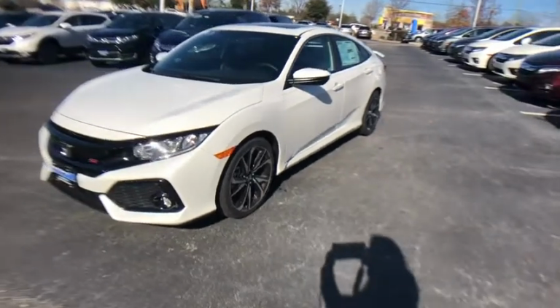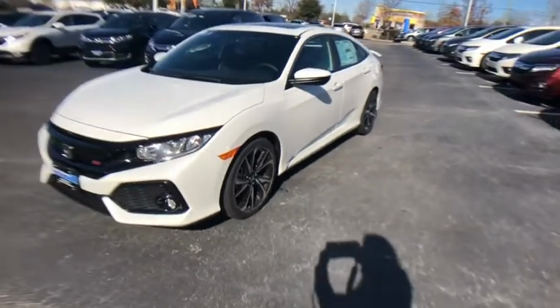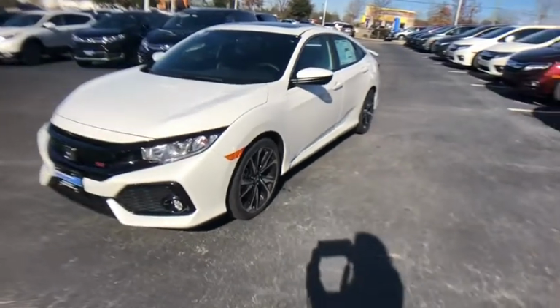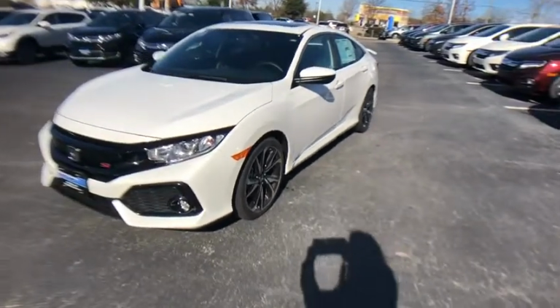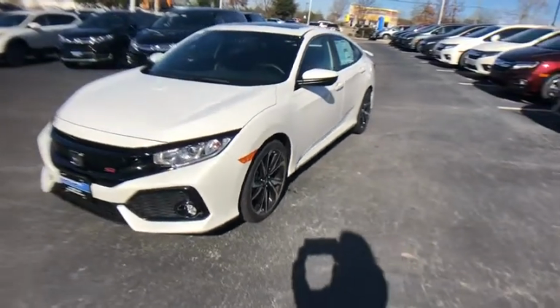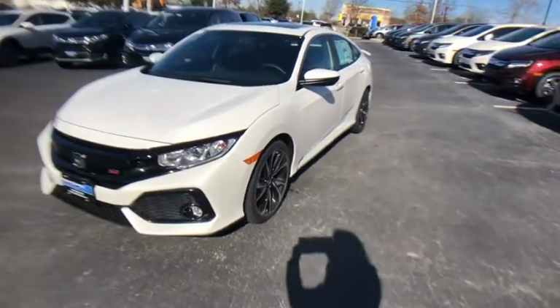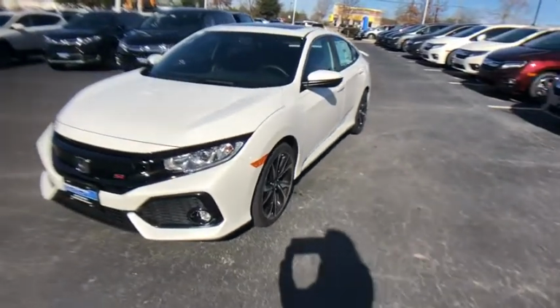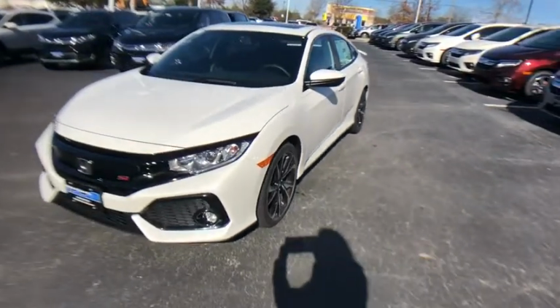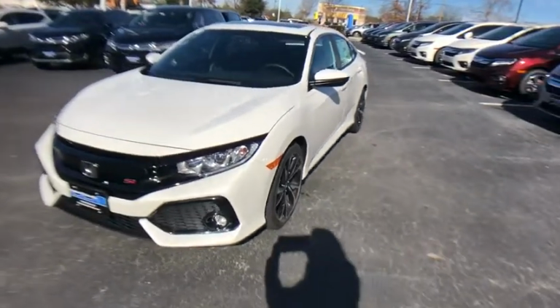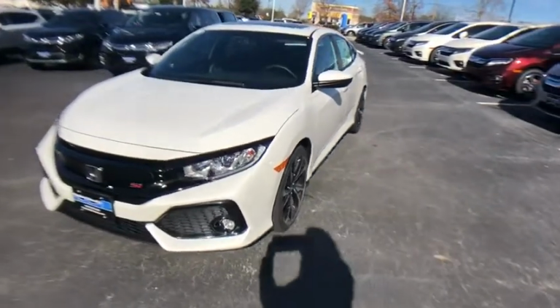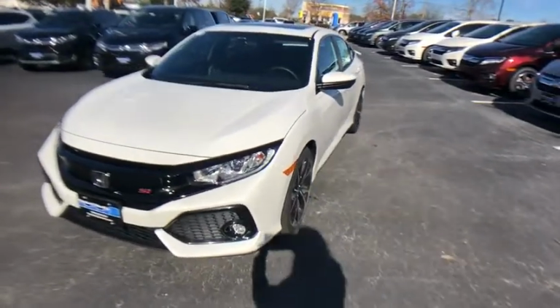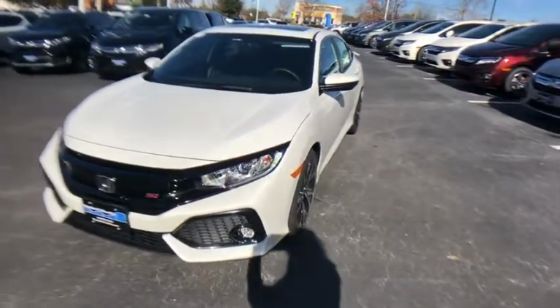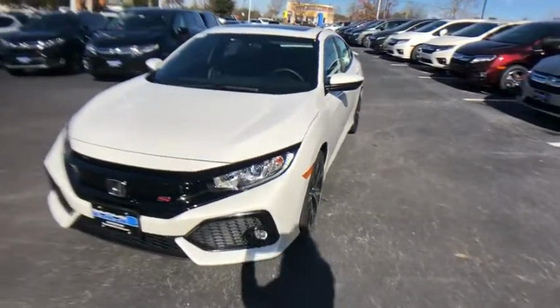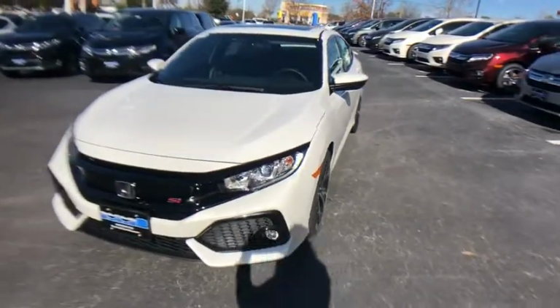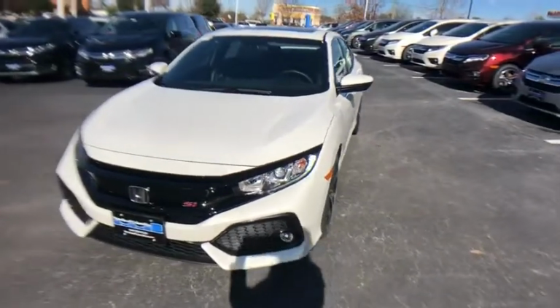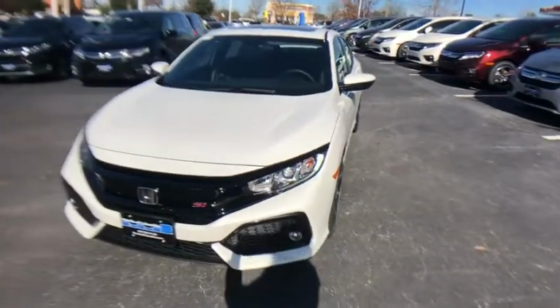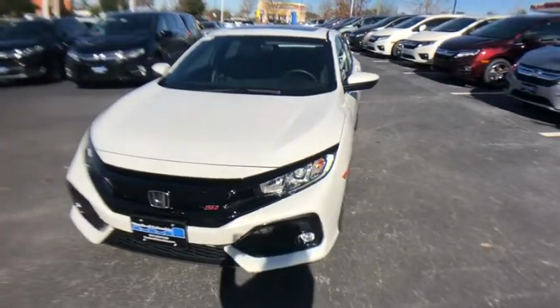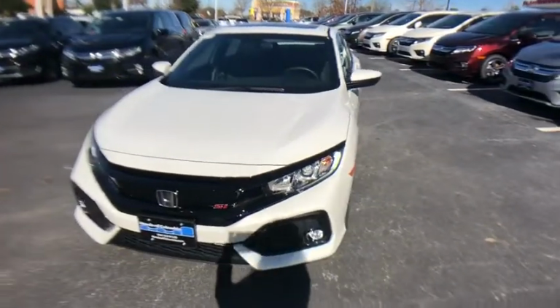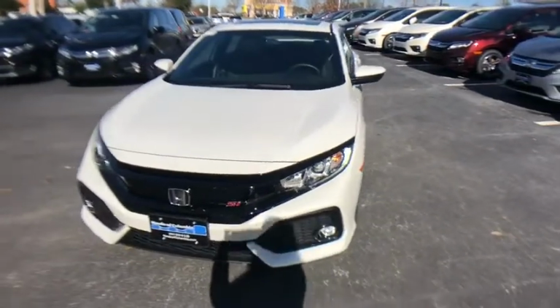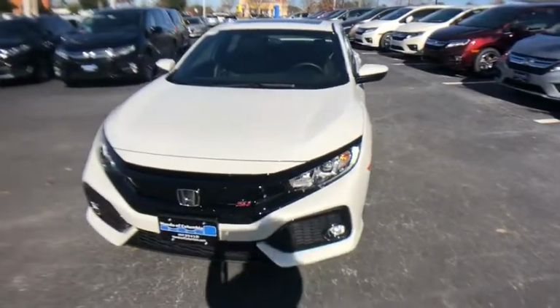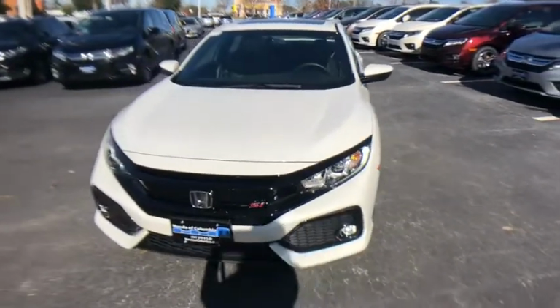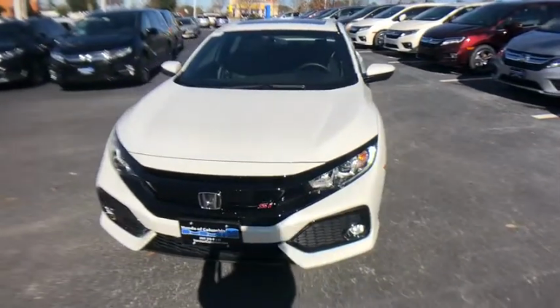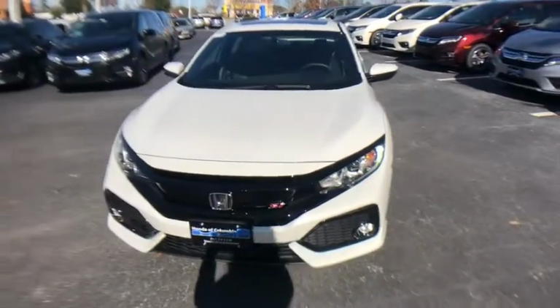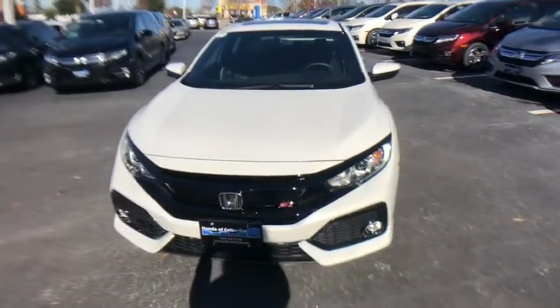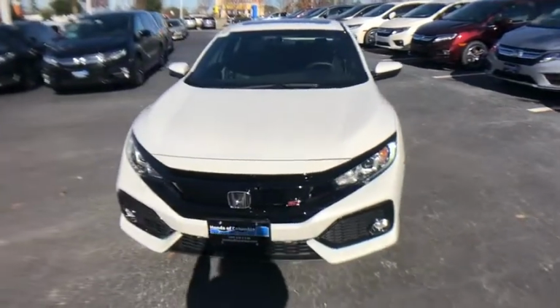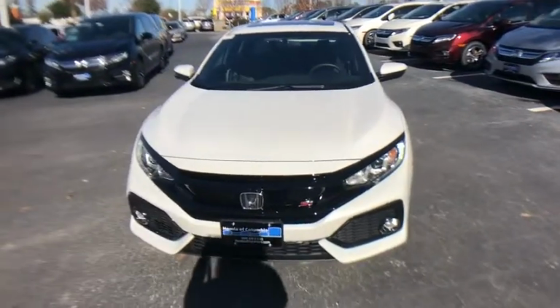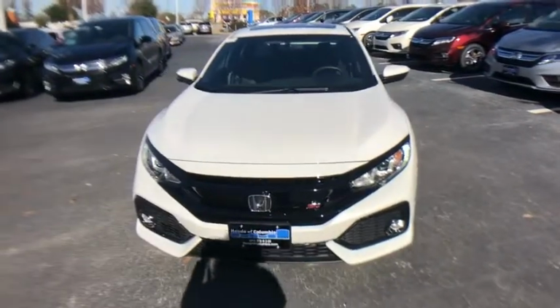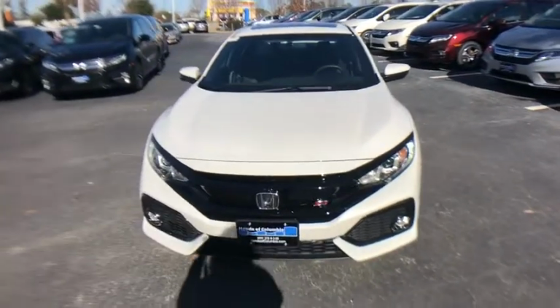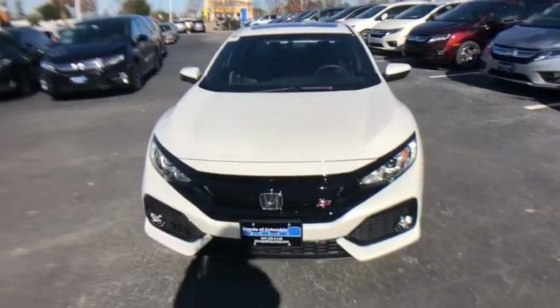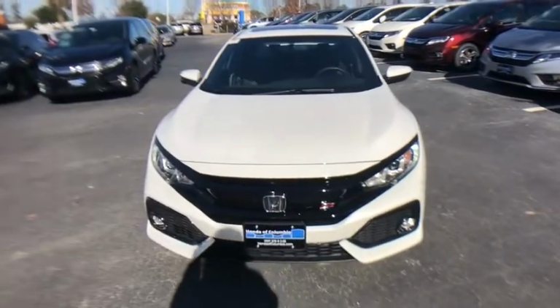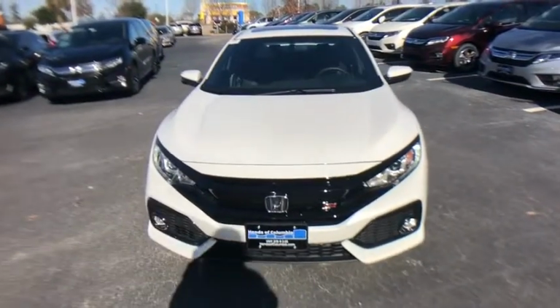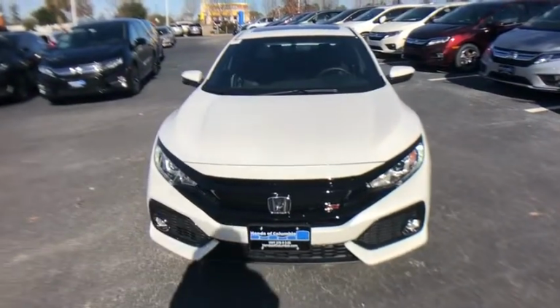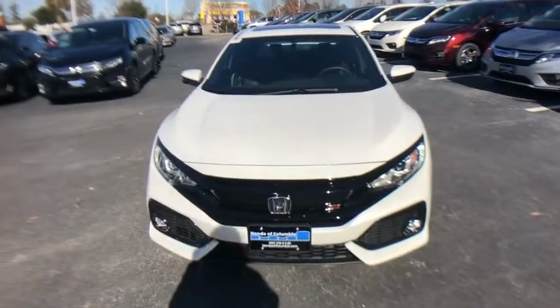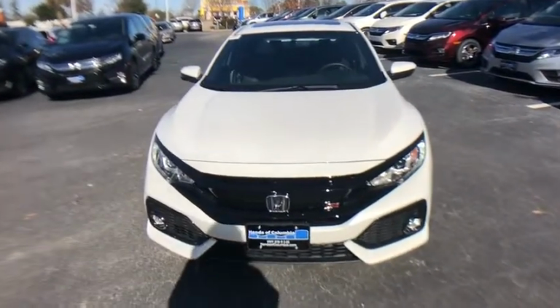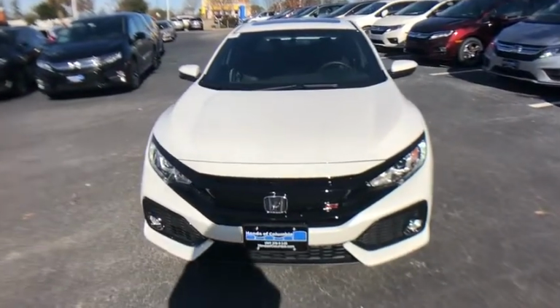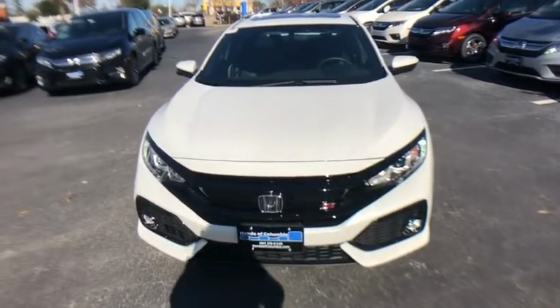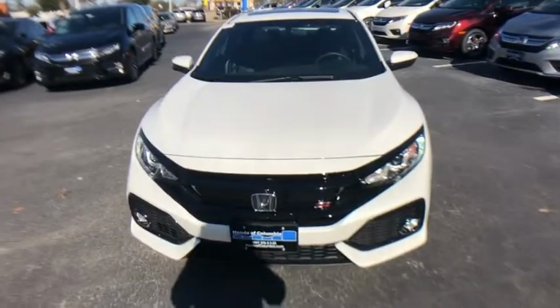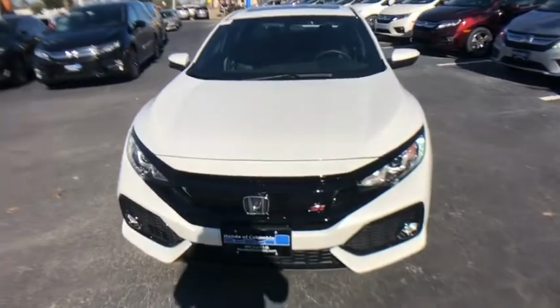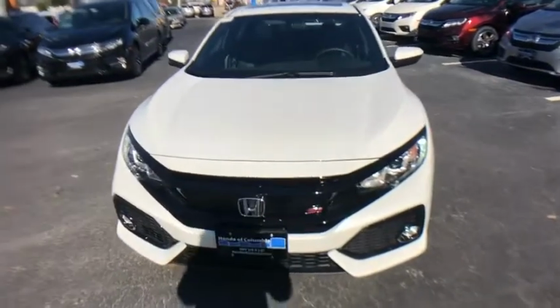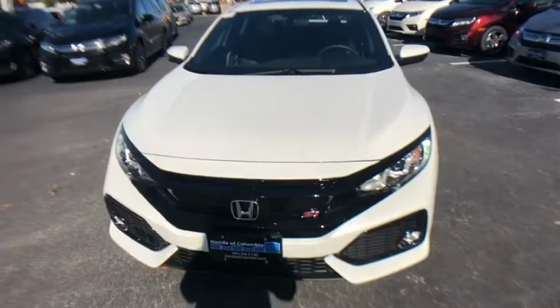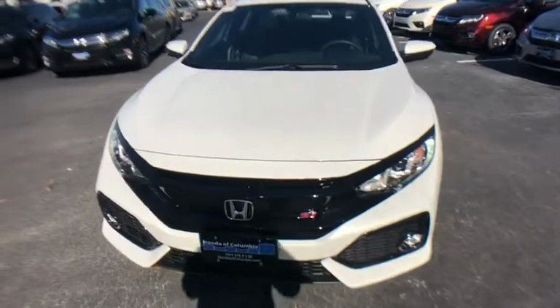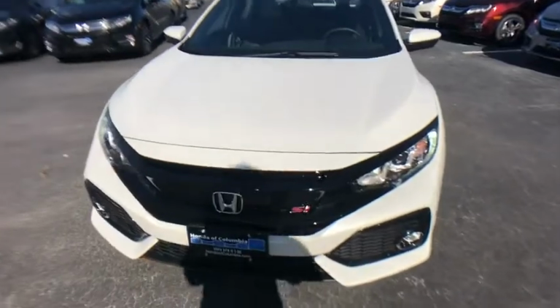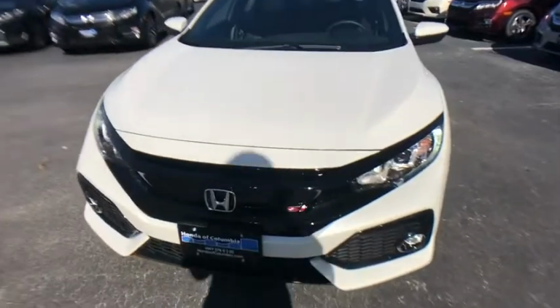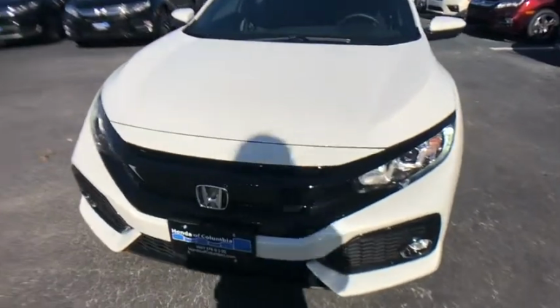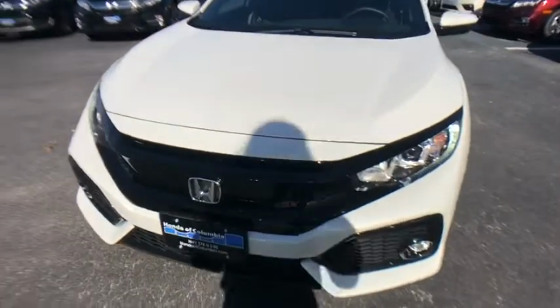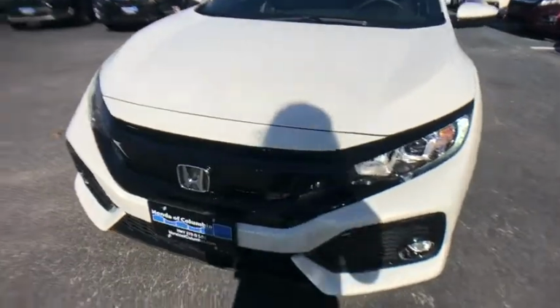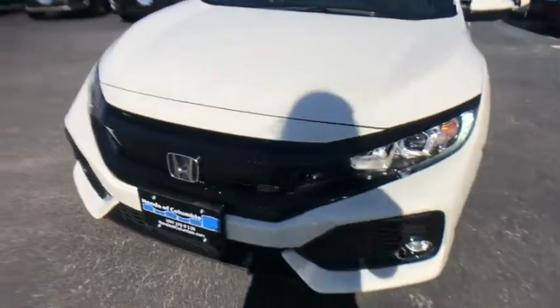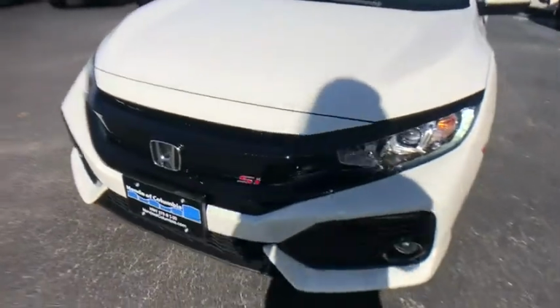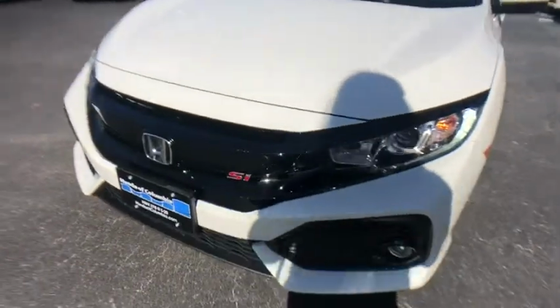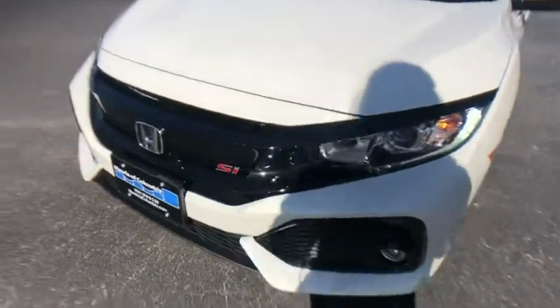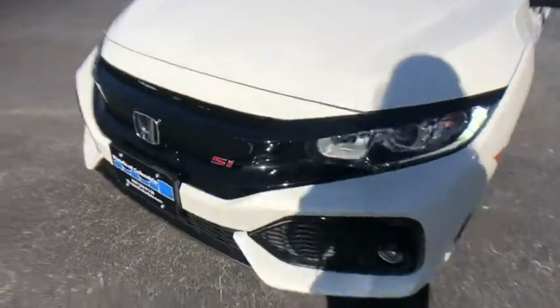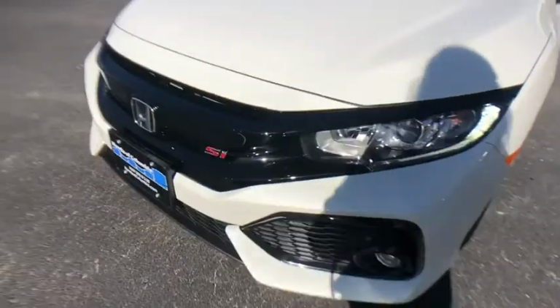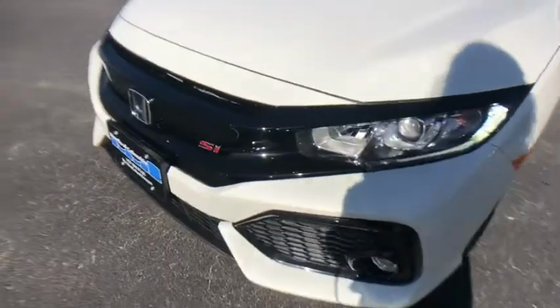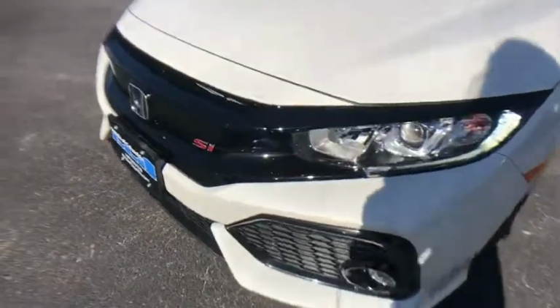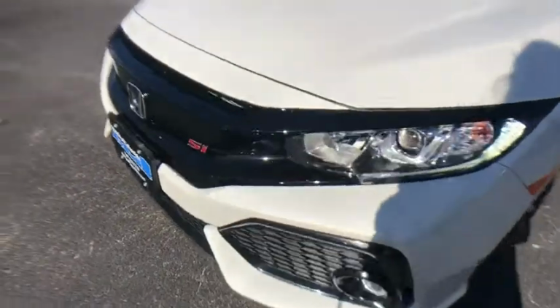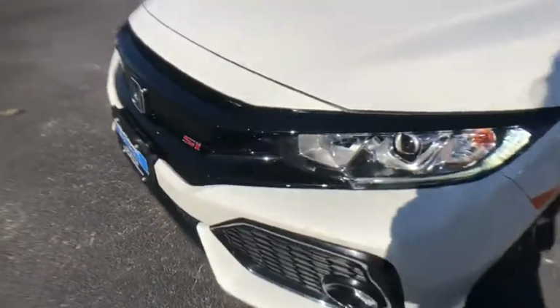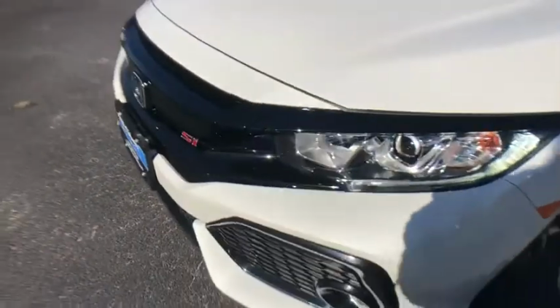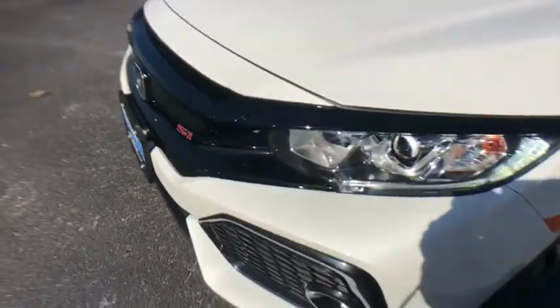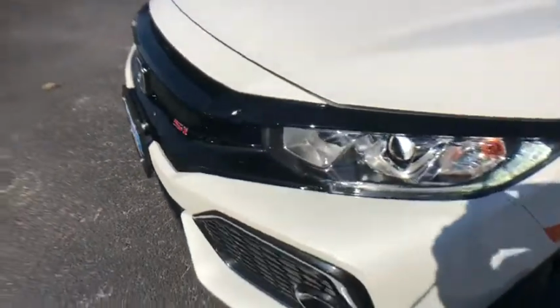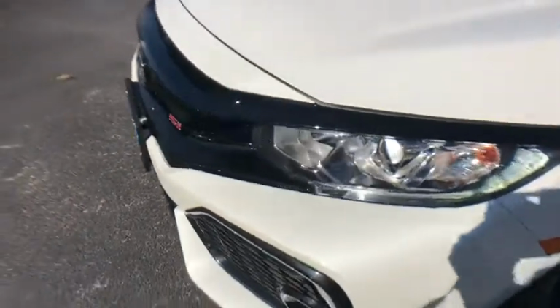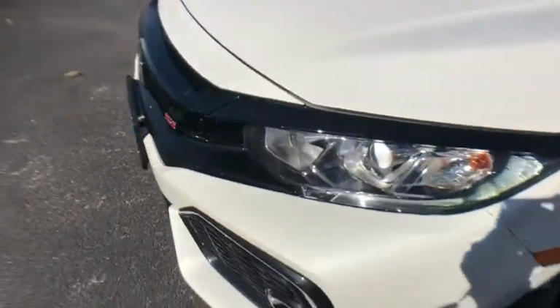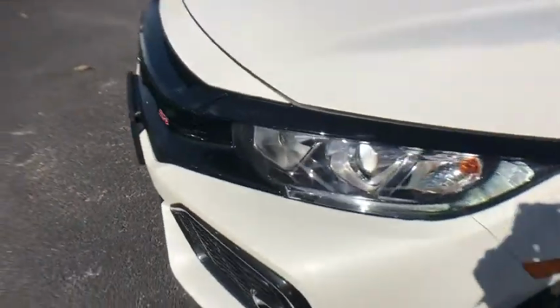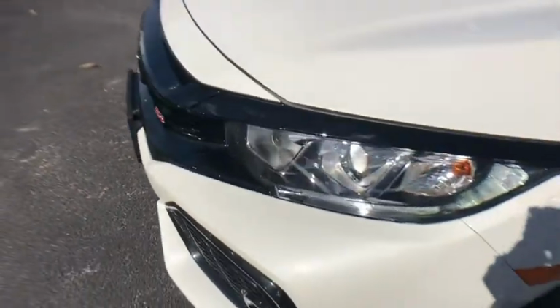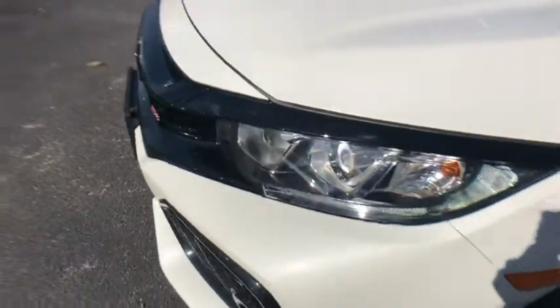Brake assist, power moonroof, tachometer, remote keyless entry, panic alarm, driver vanity mirror, cloth seat trim.